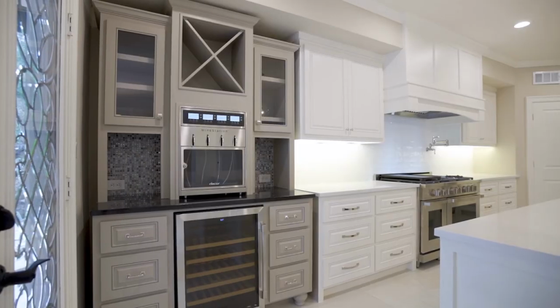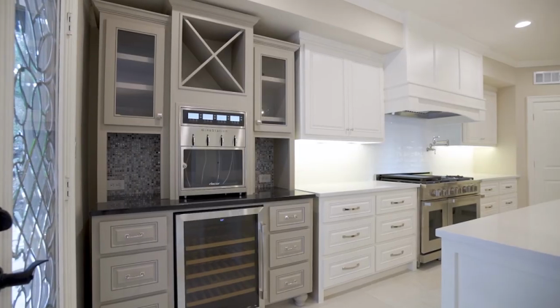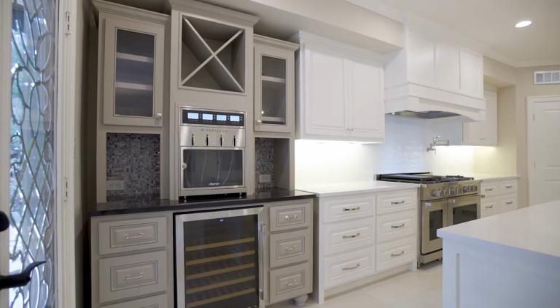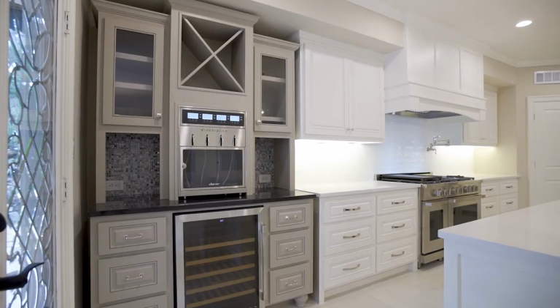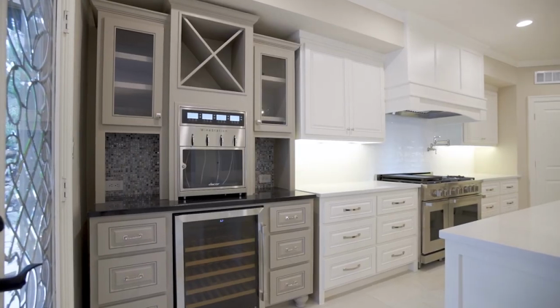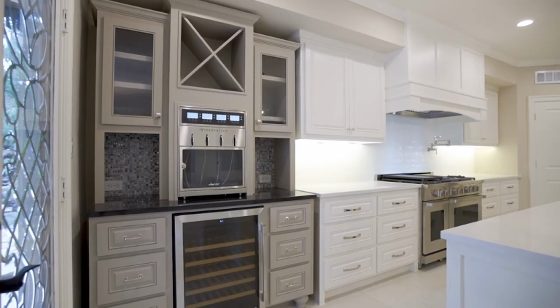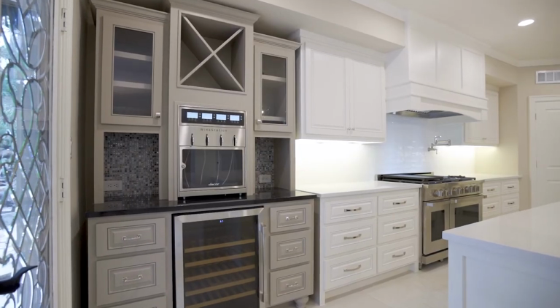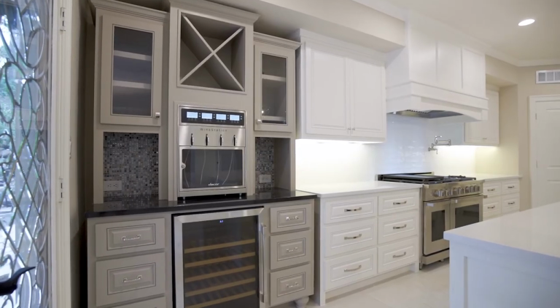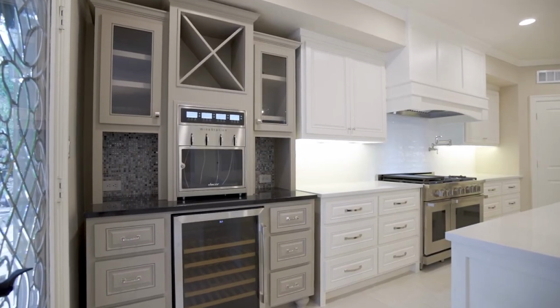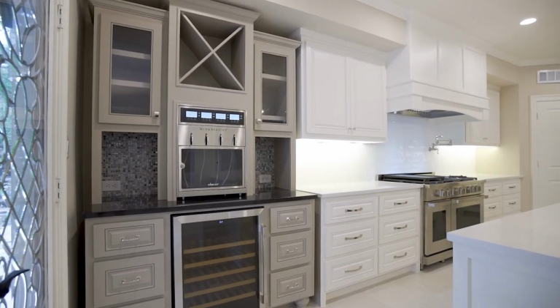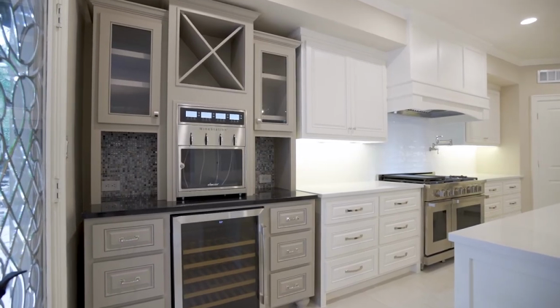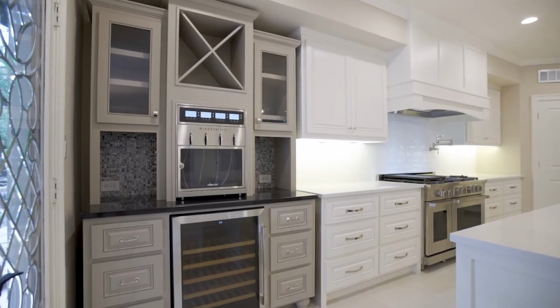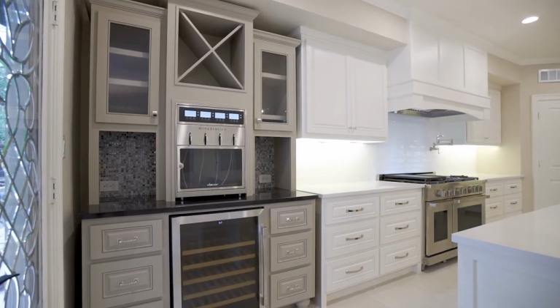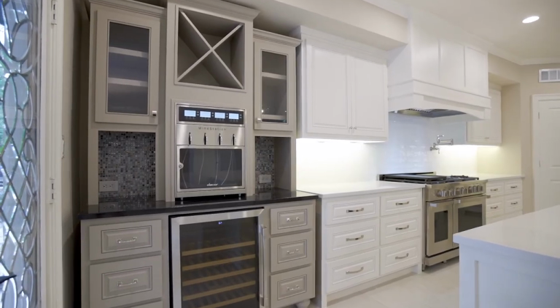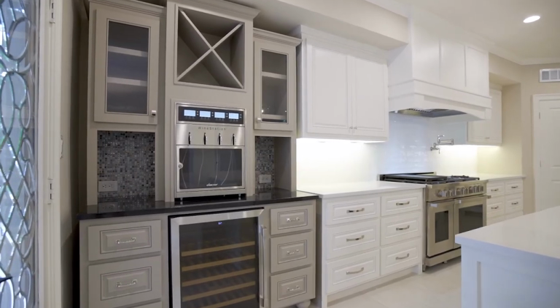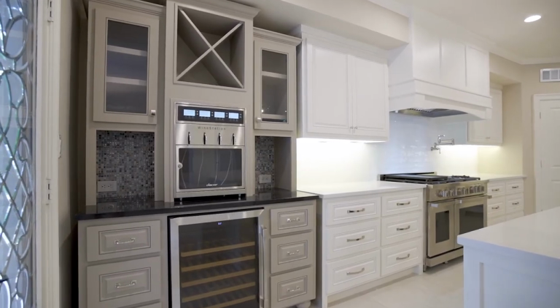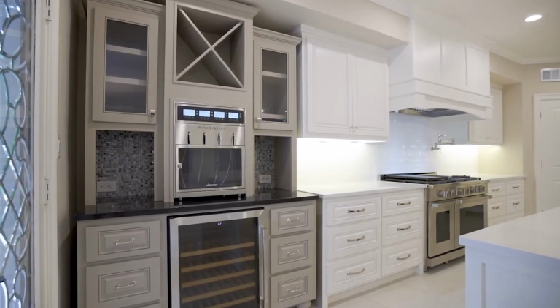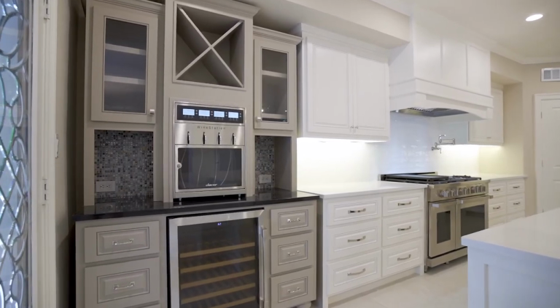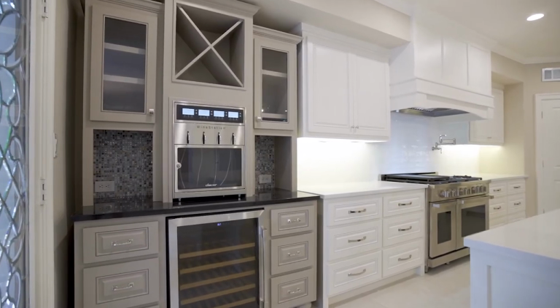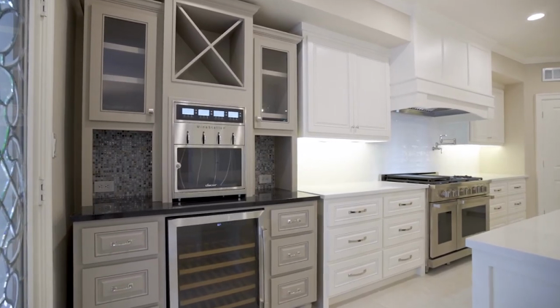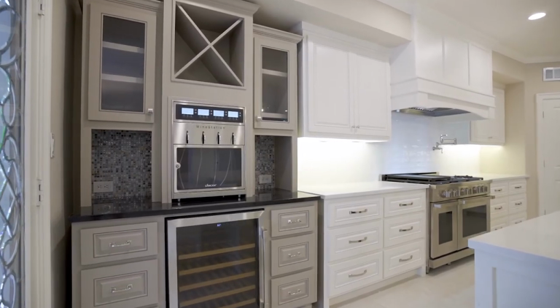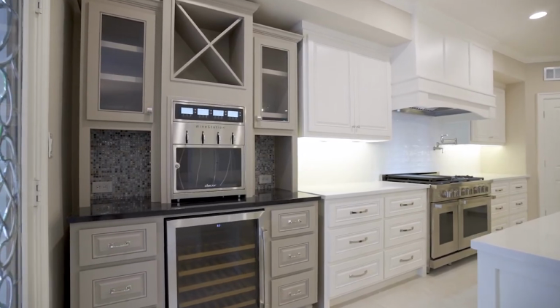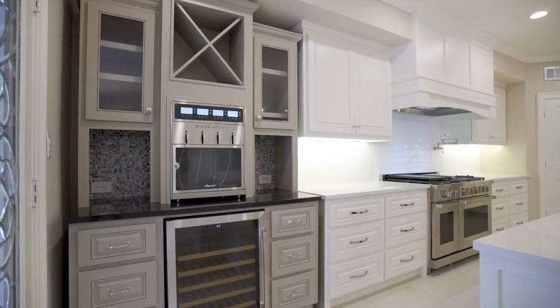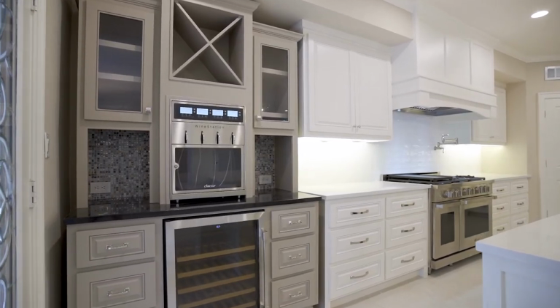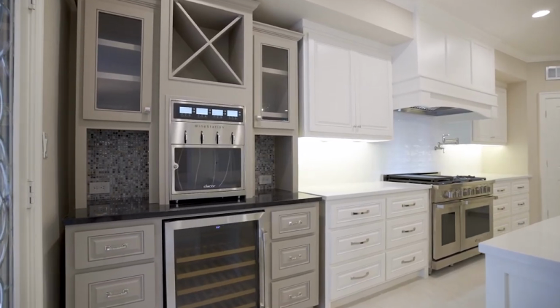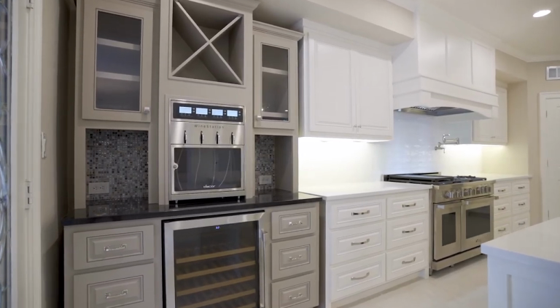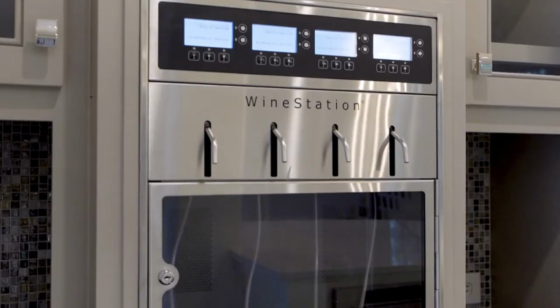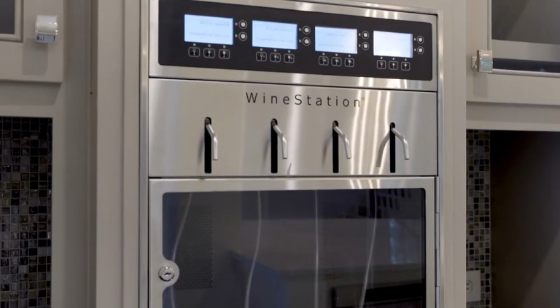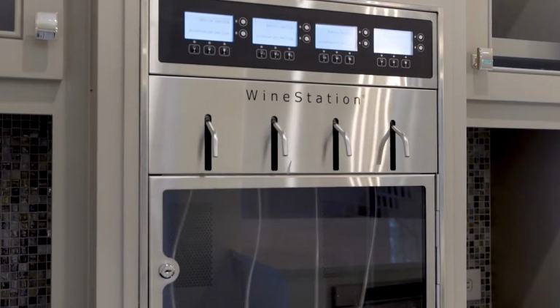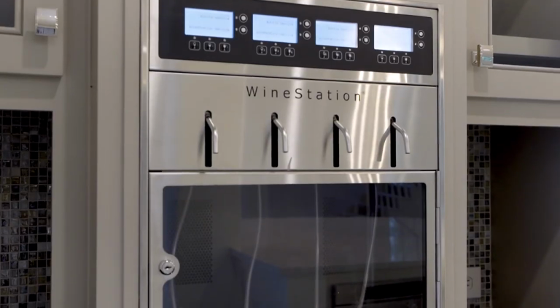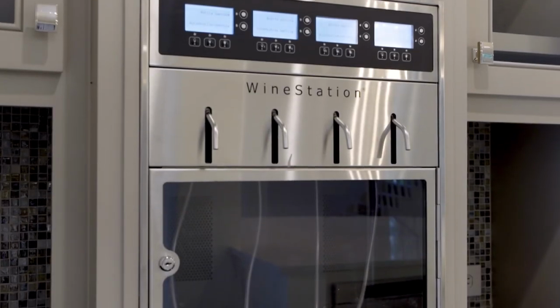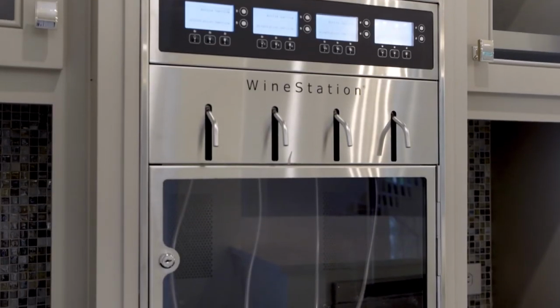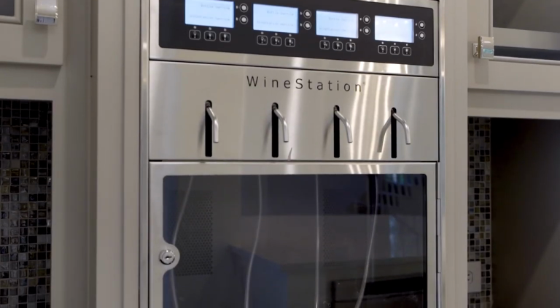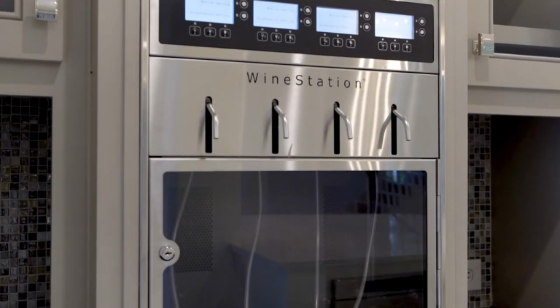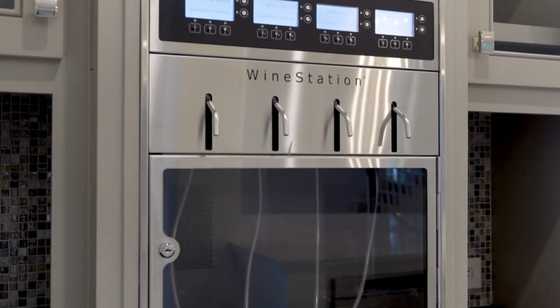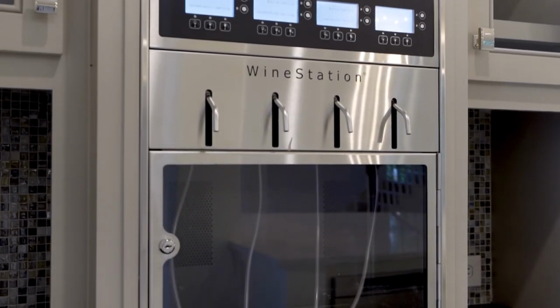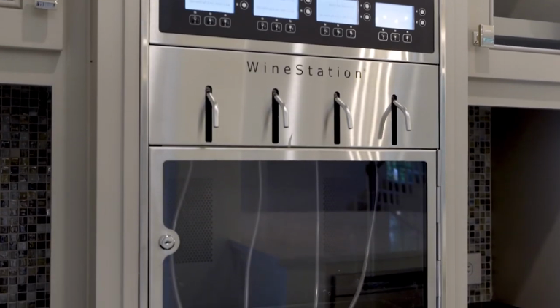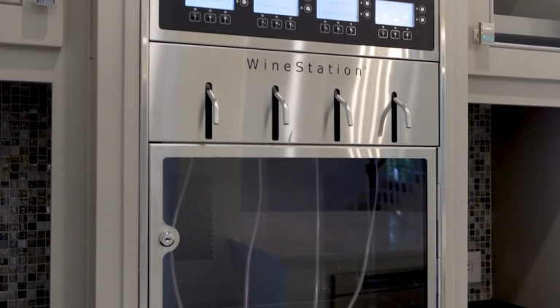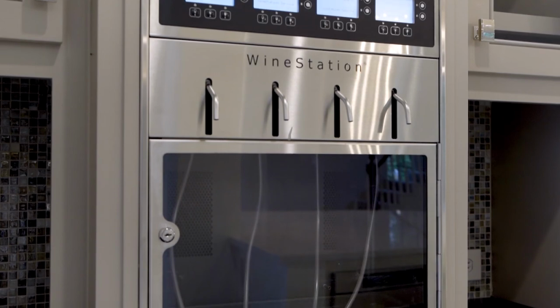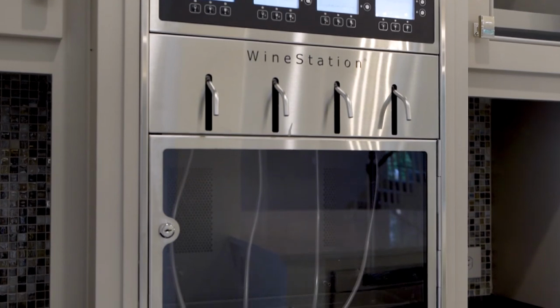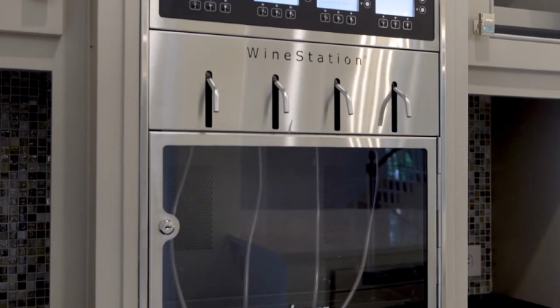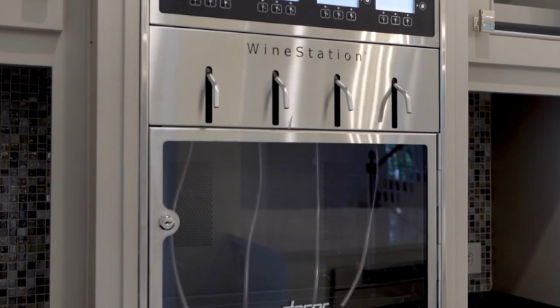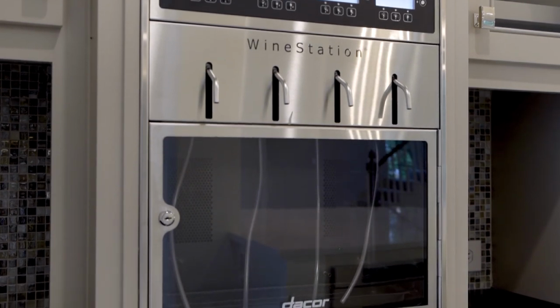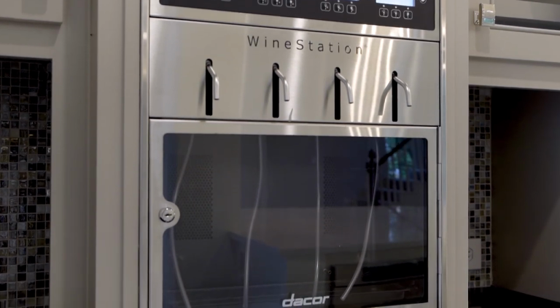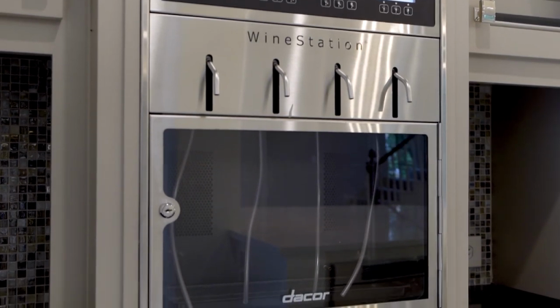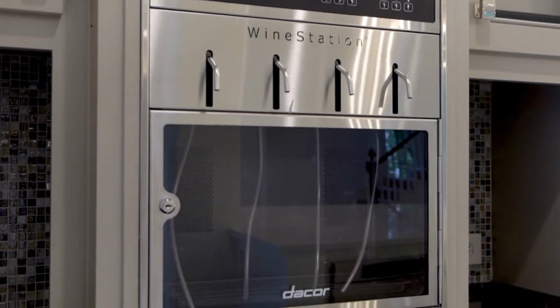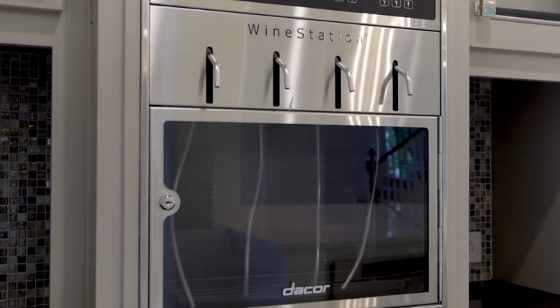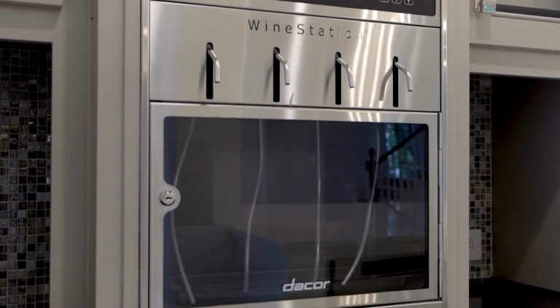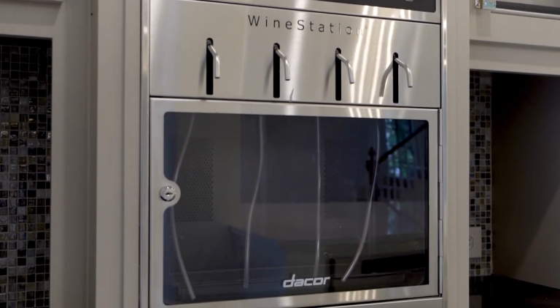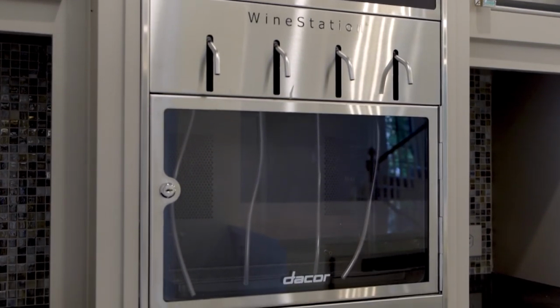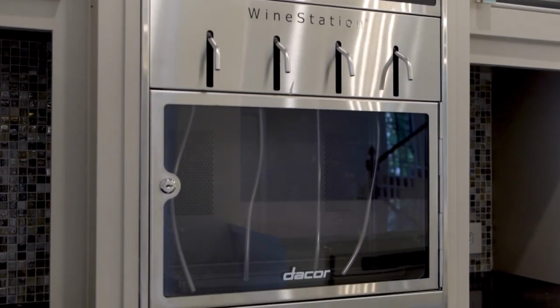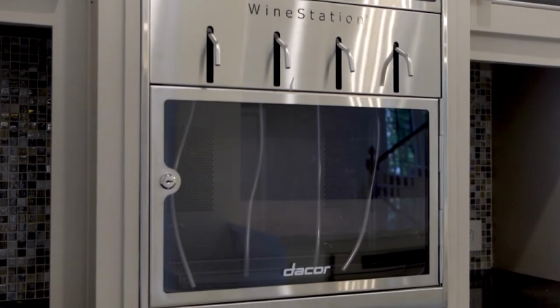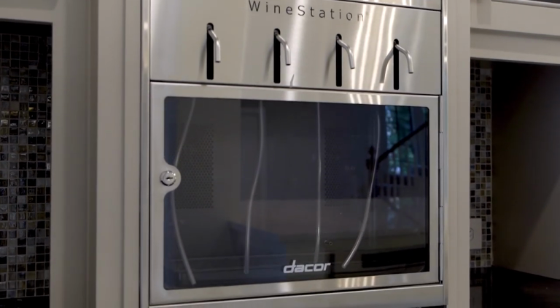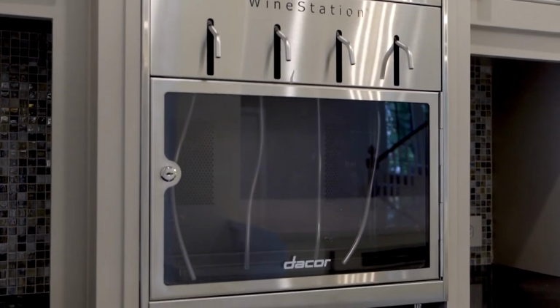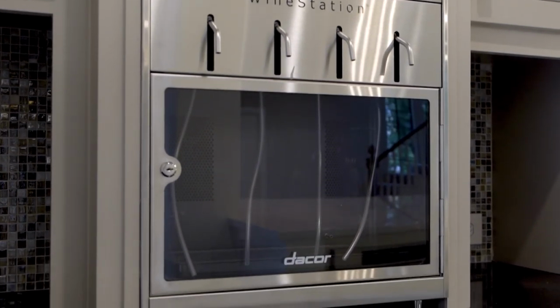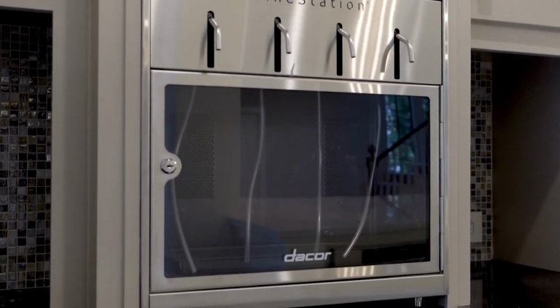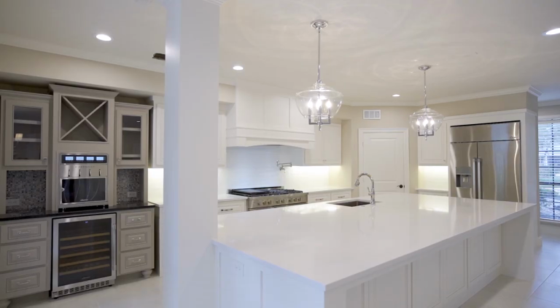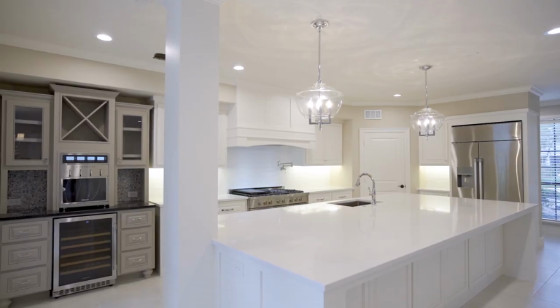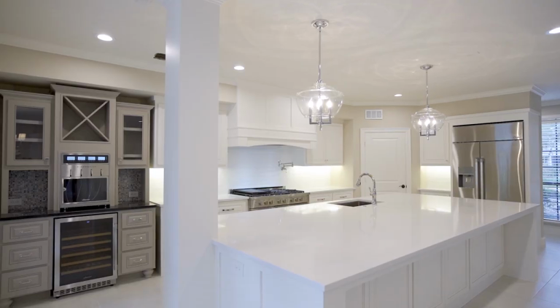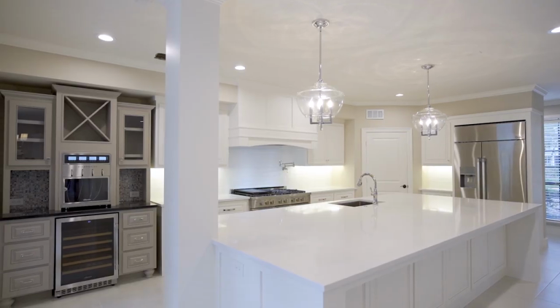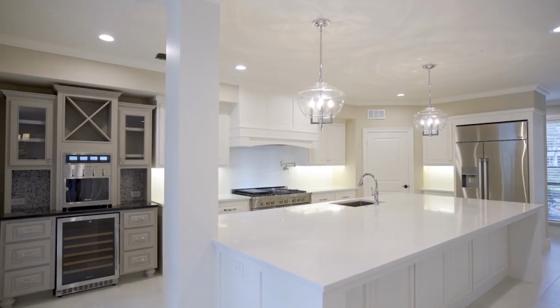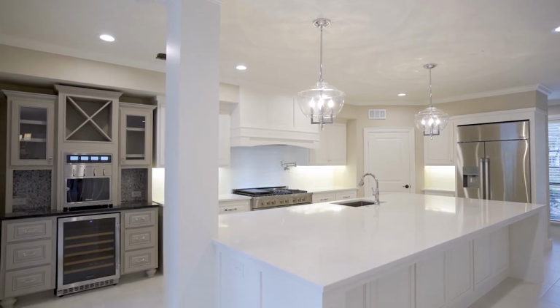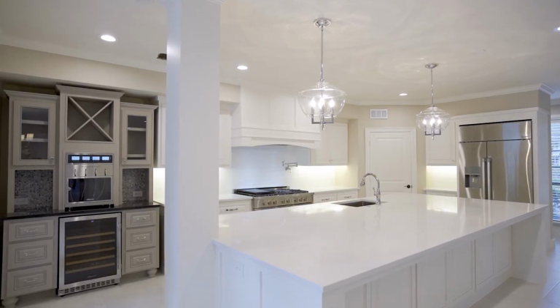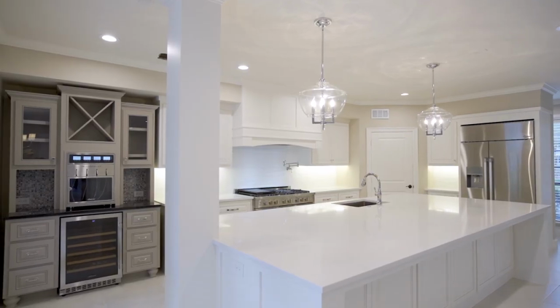With plenty of bottle storage, wine chiller, and a wine station pouring system, this wine nook was built with connoisseurs in mind.